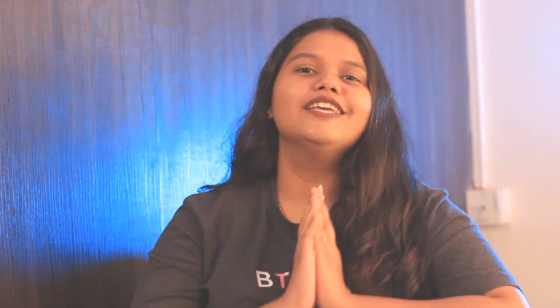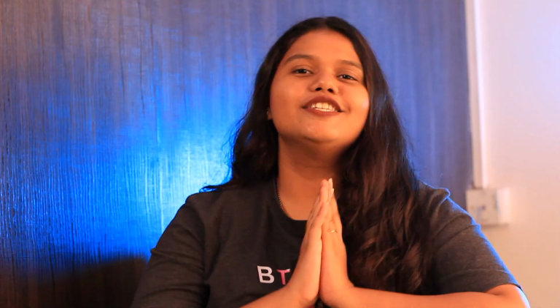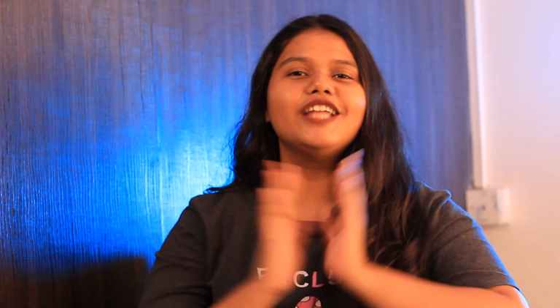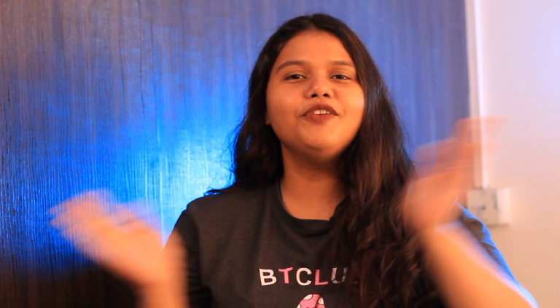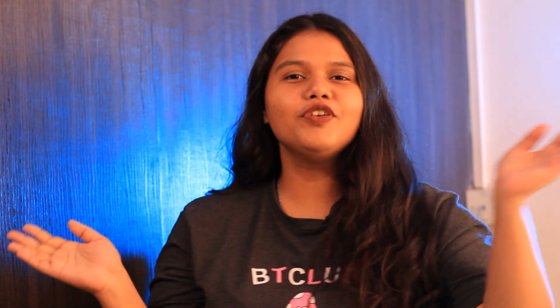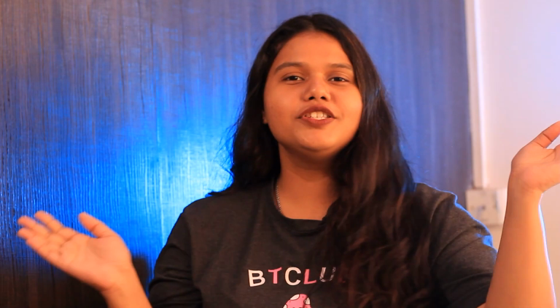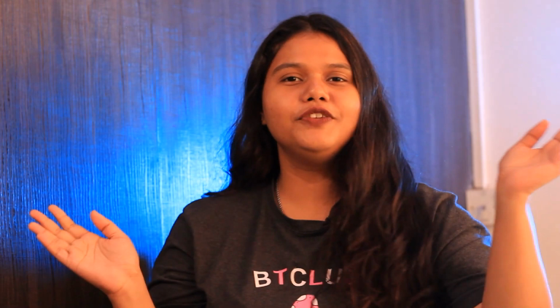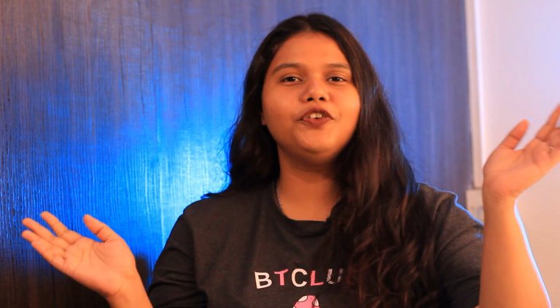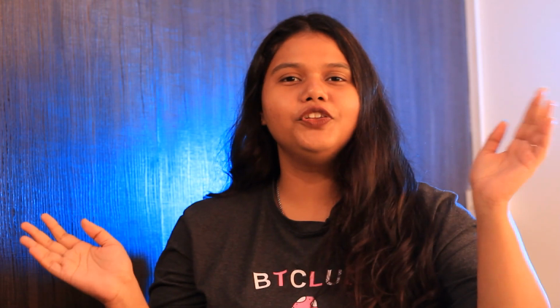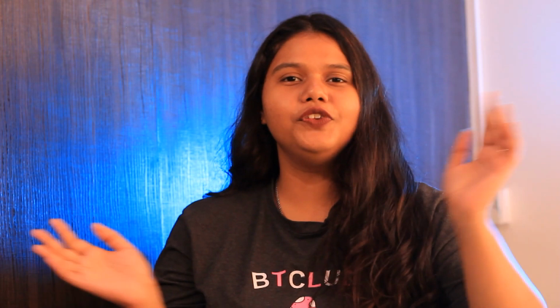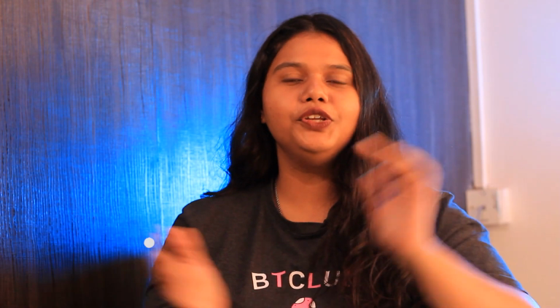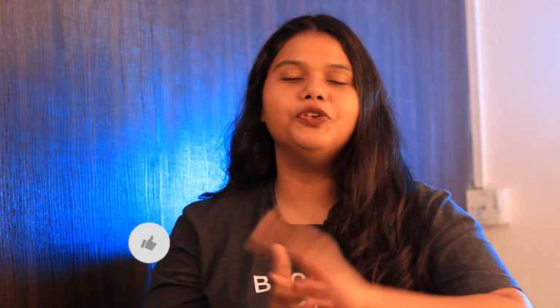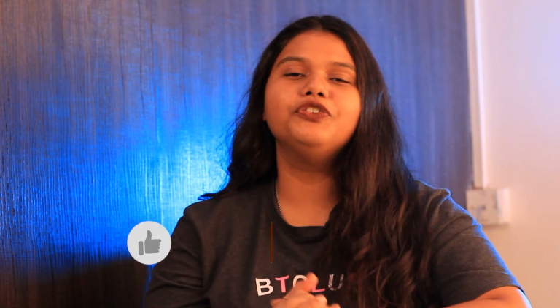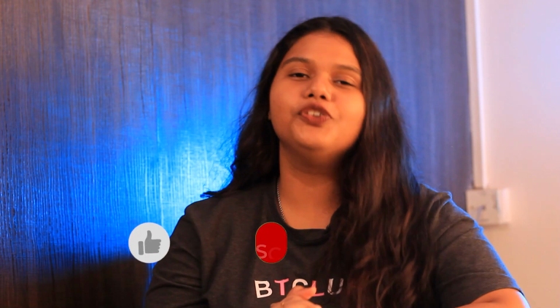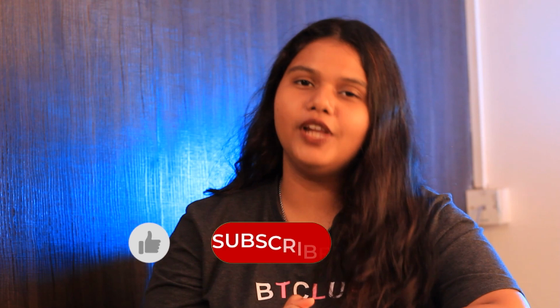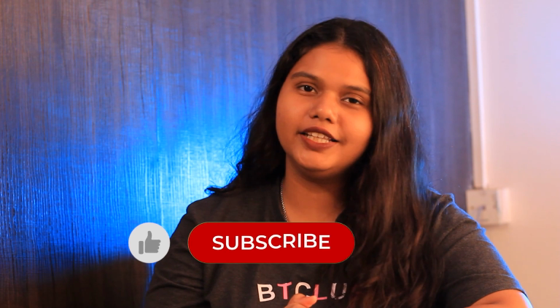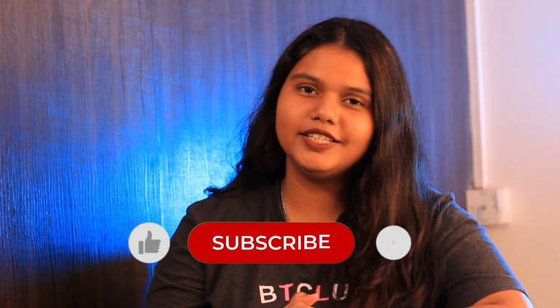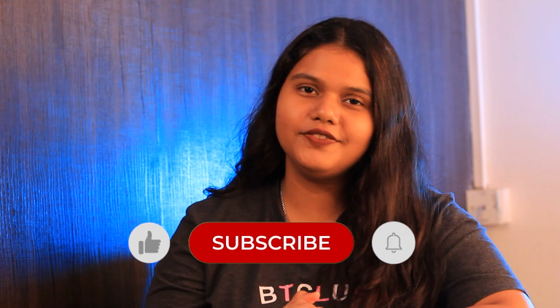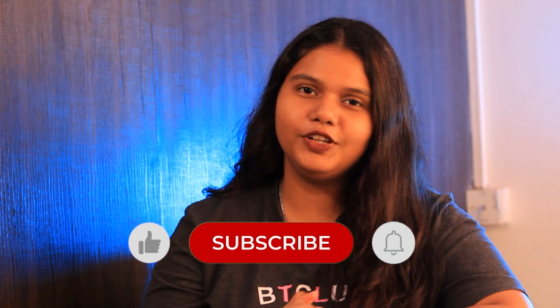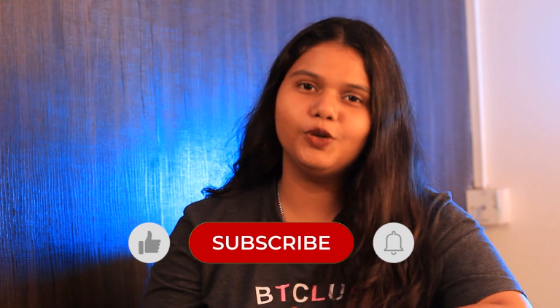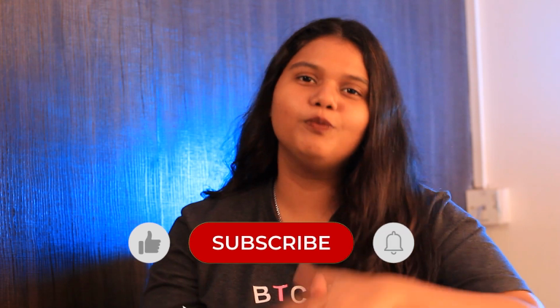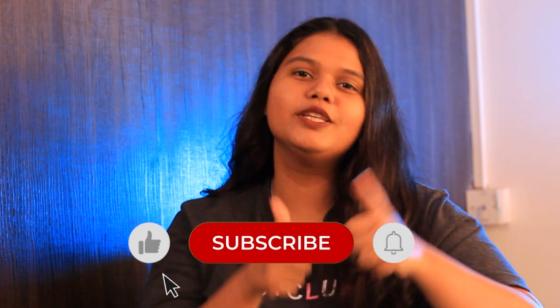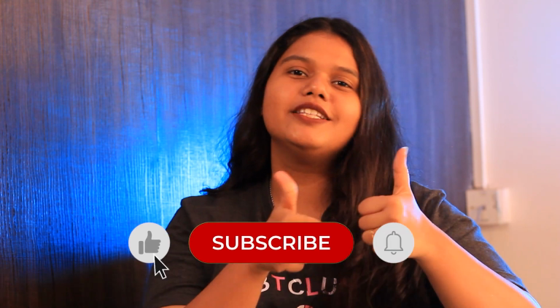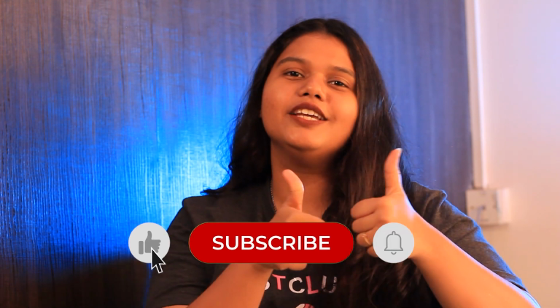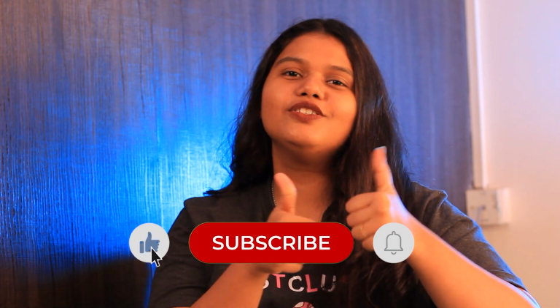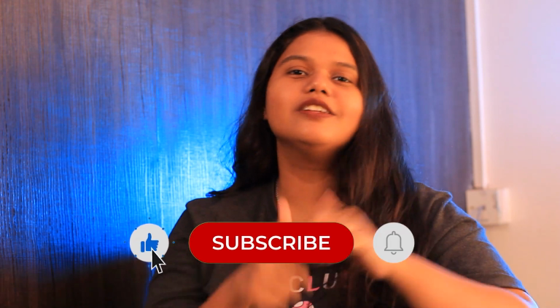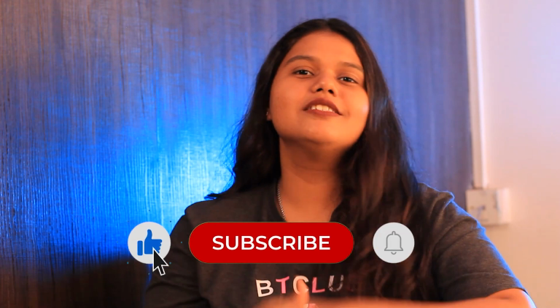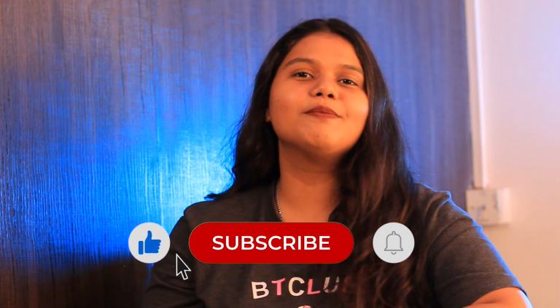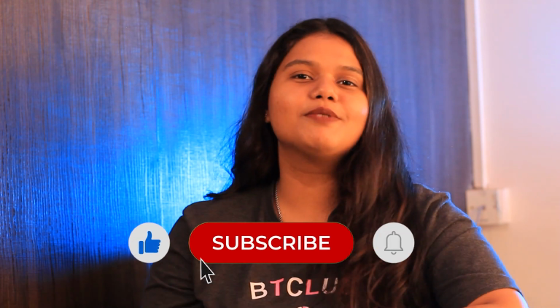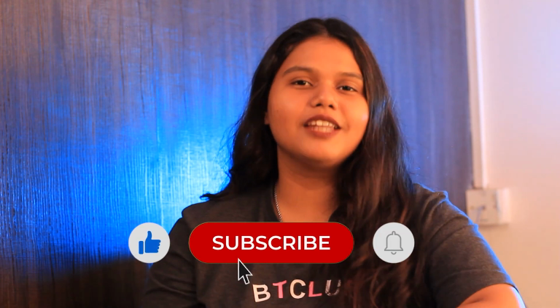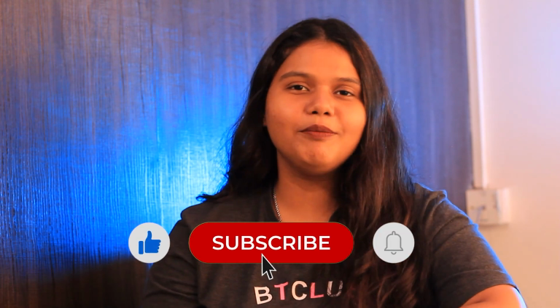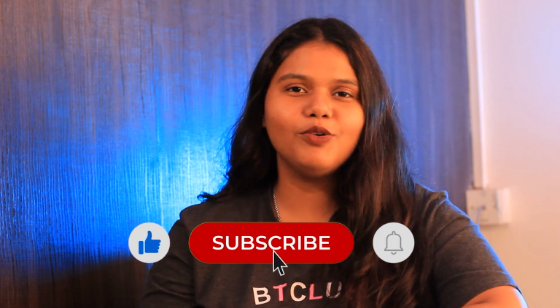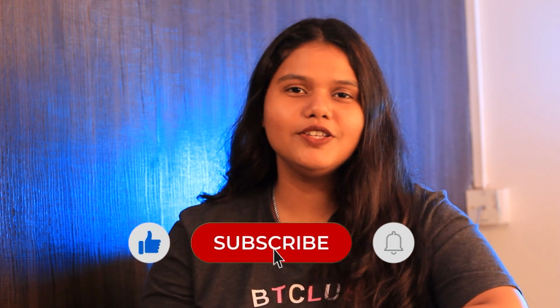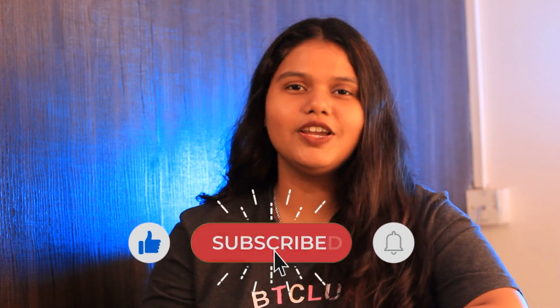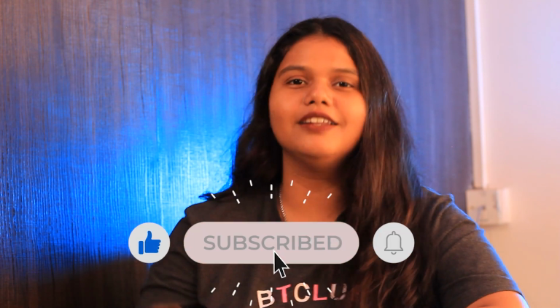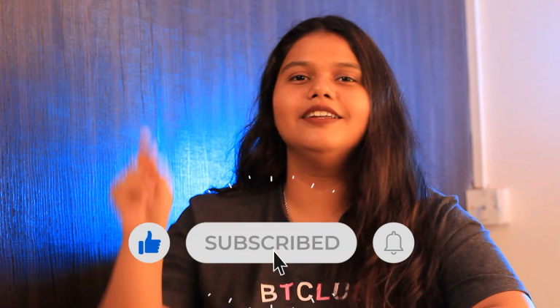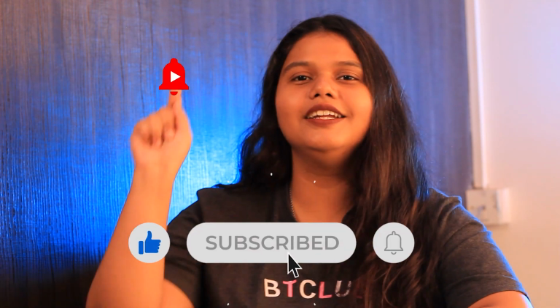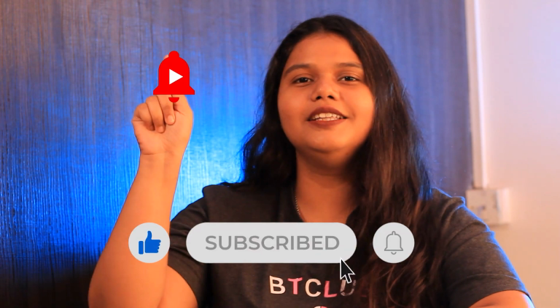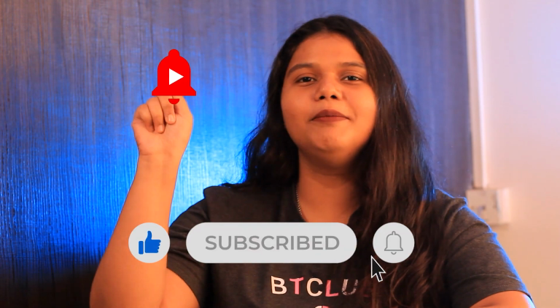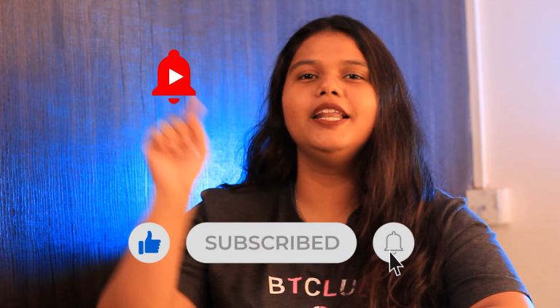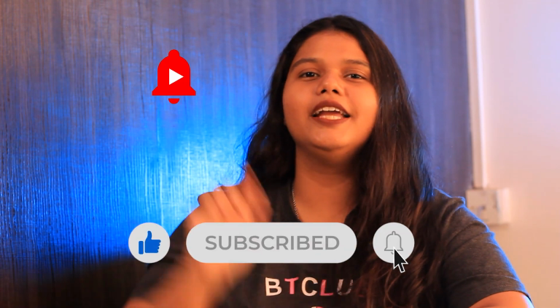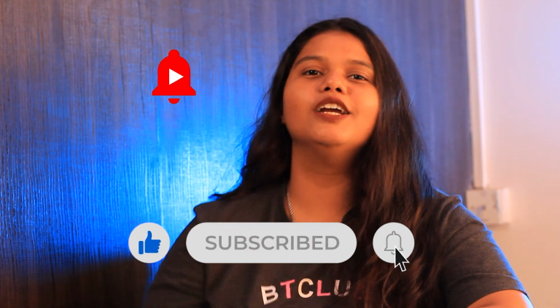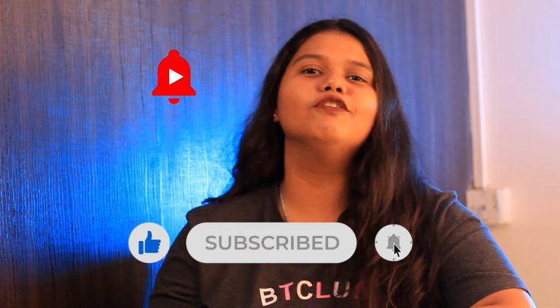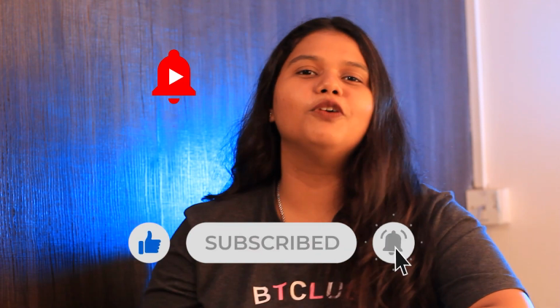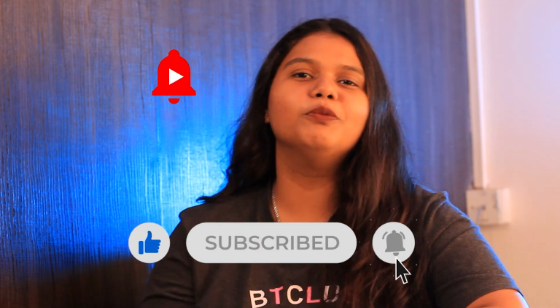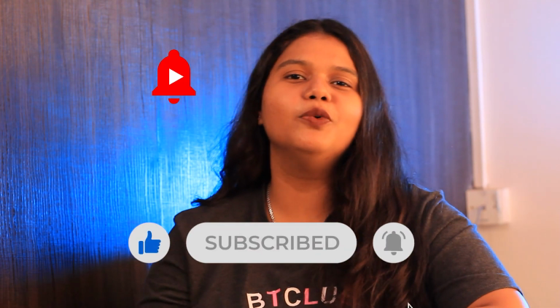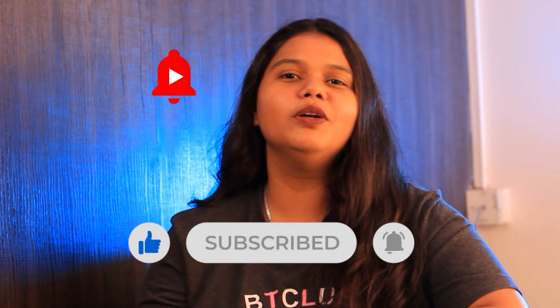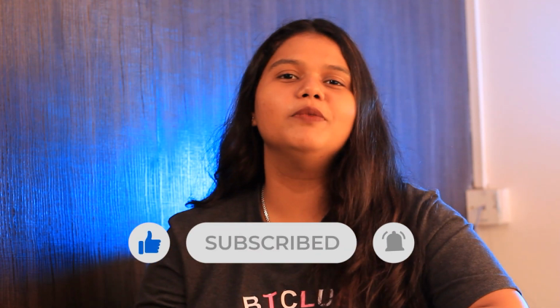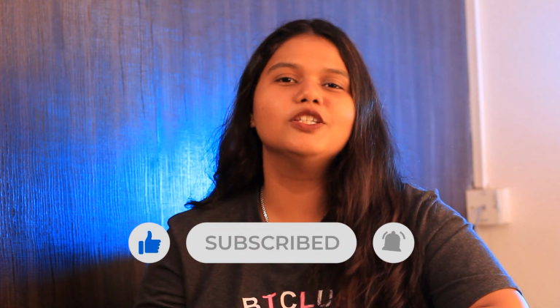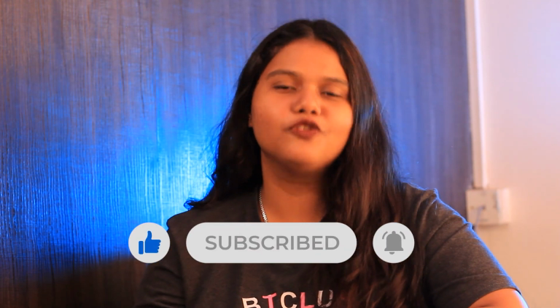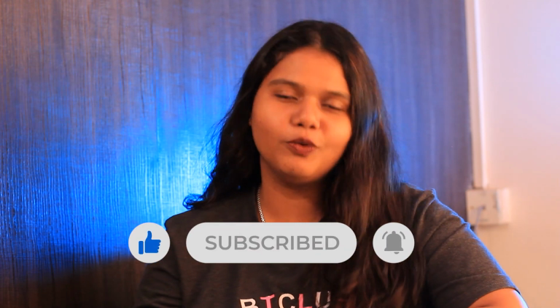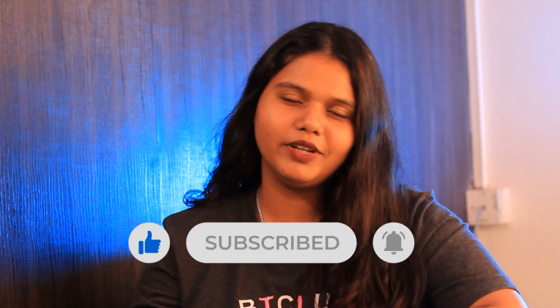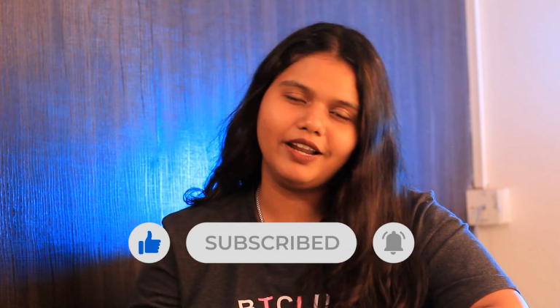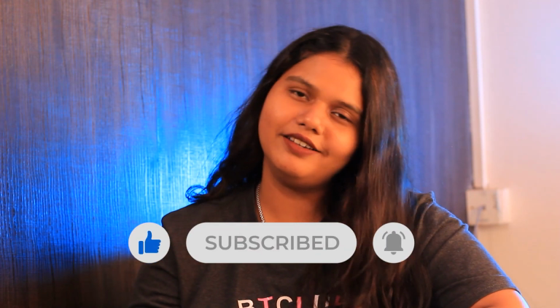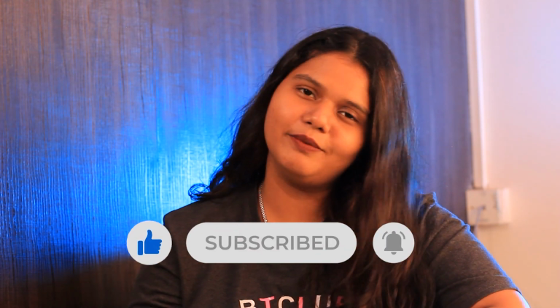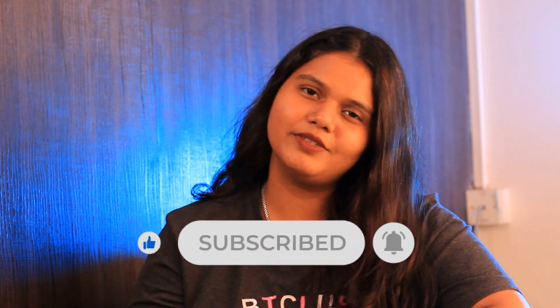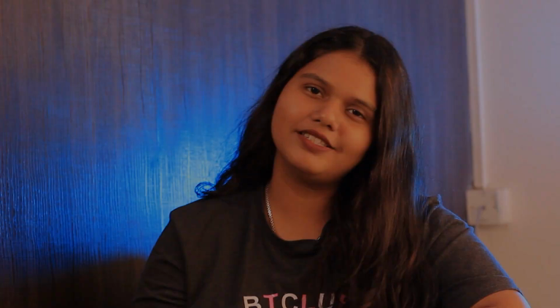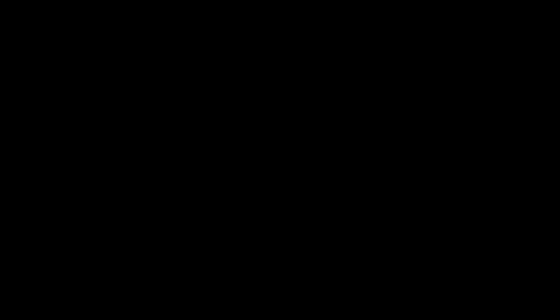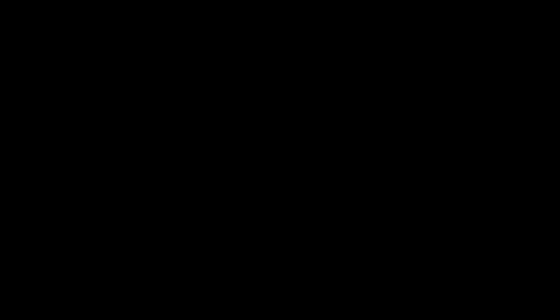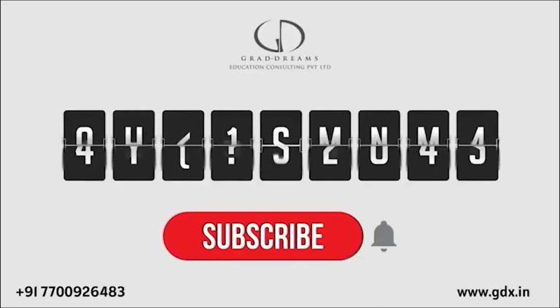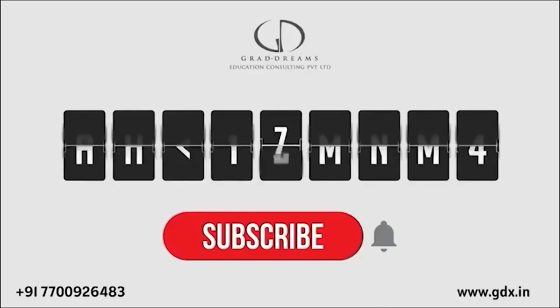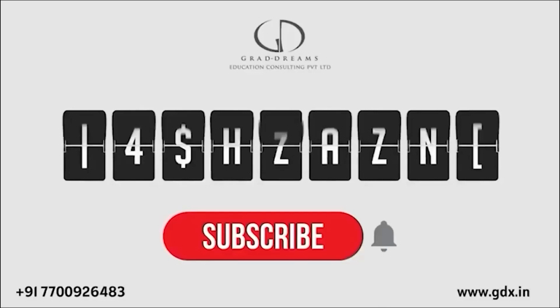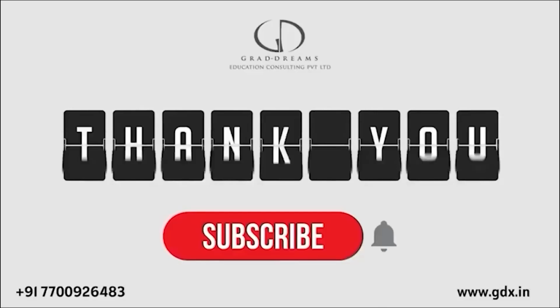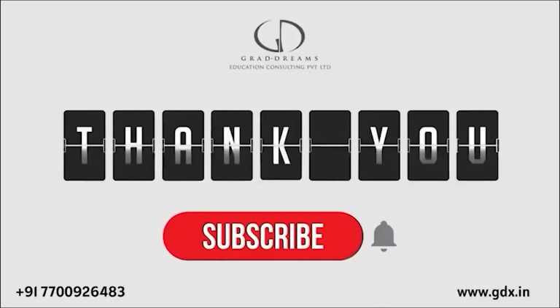So that was it for the video. If you like this video, please like, share and subscribe to our channel. Hit the bell icon for more updates from Gradrim. We'll see you next time. Bye-bye.